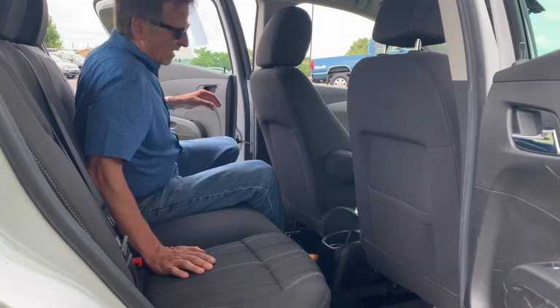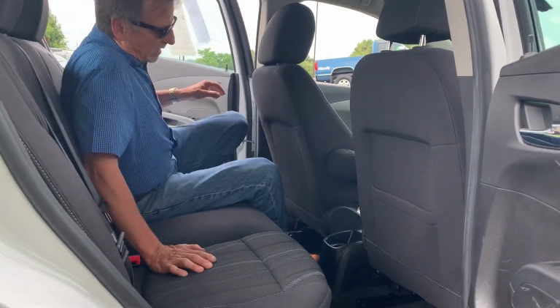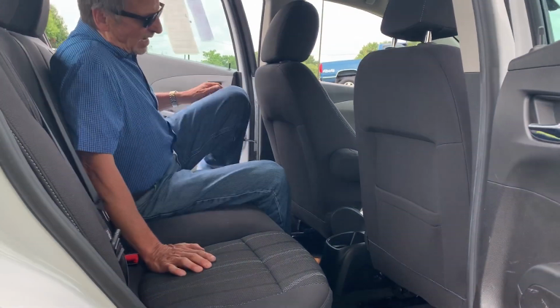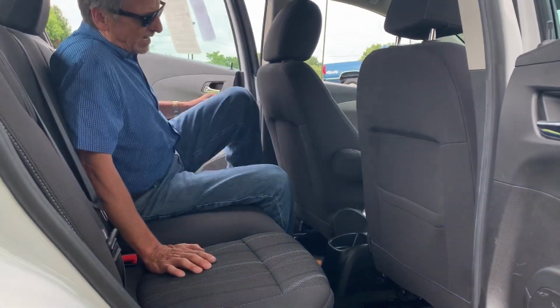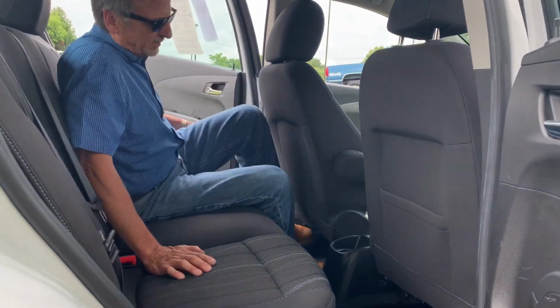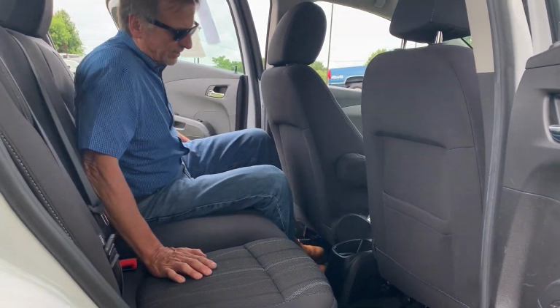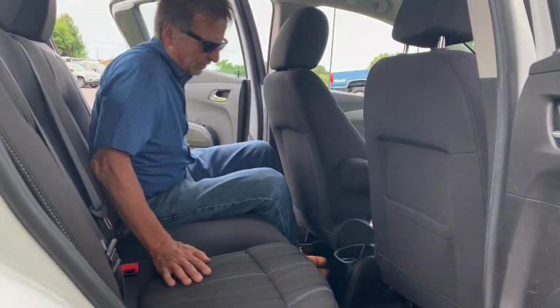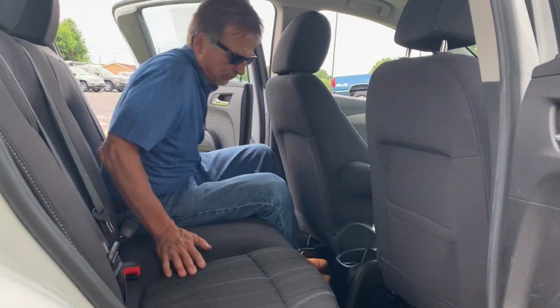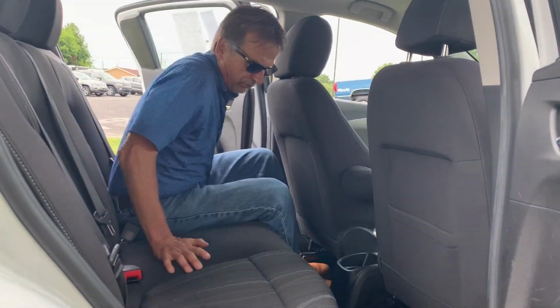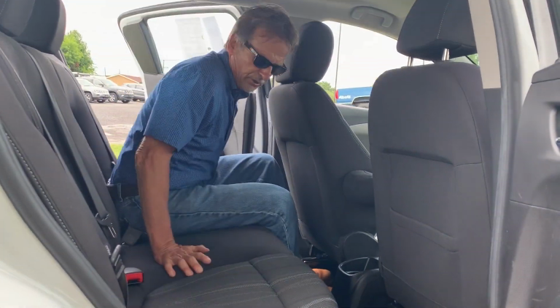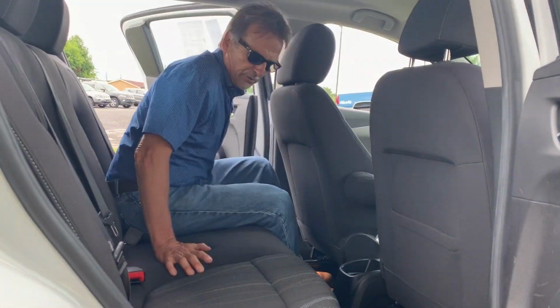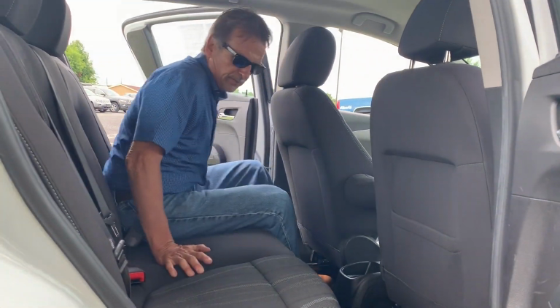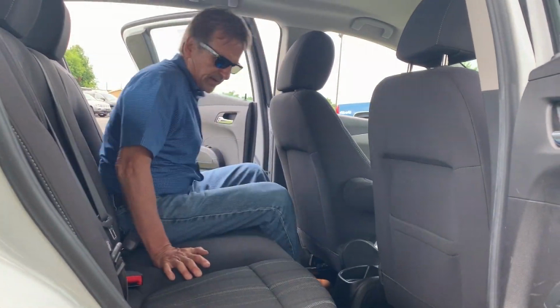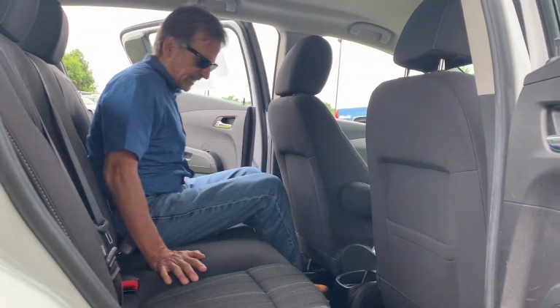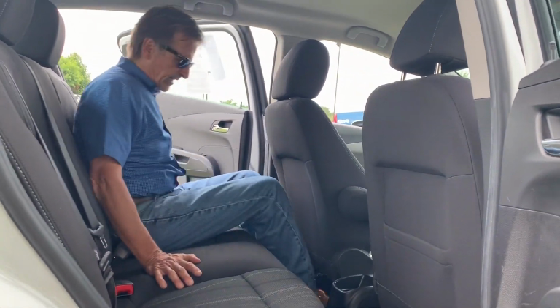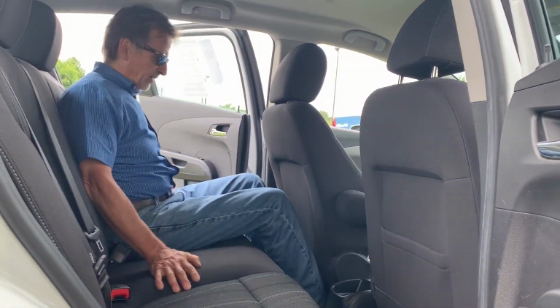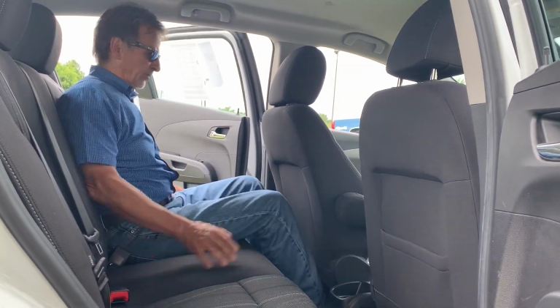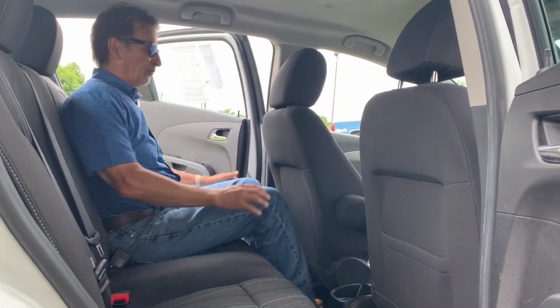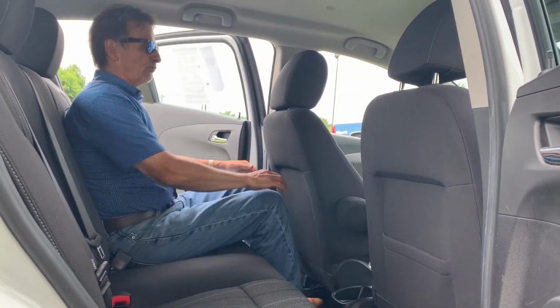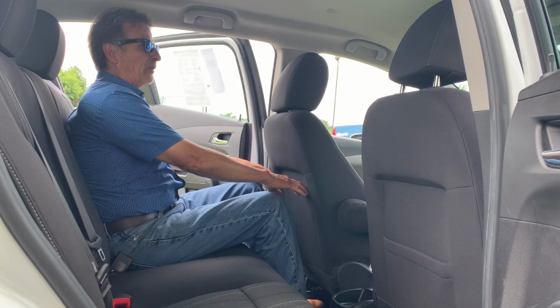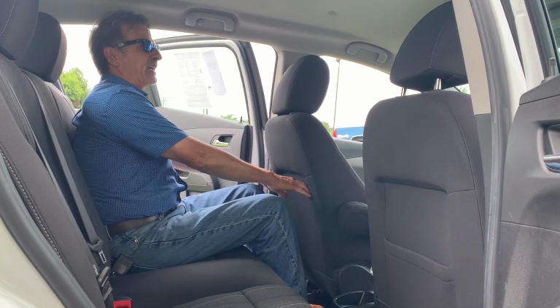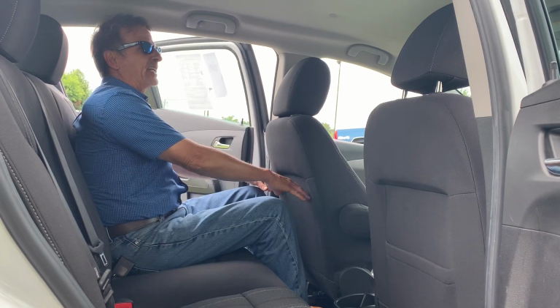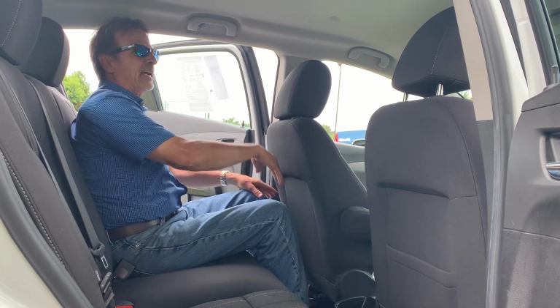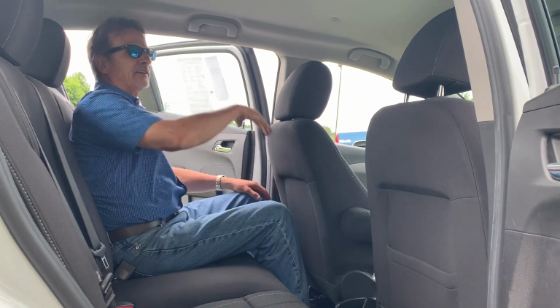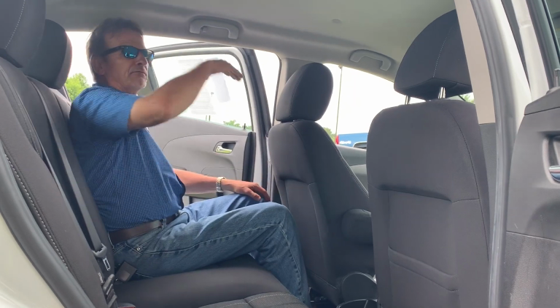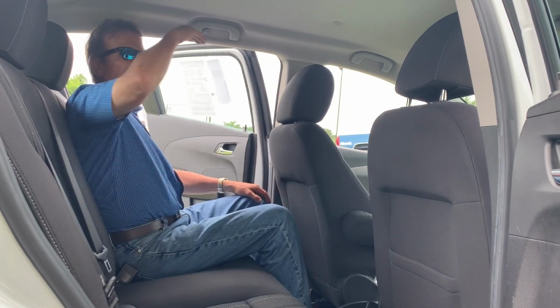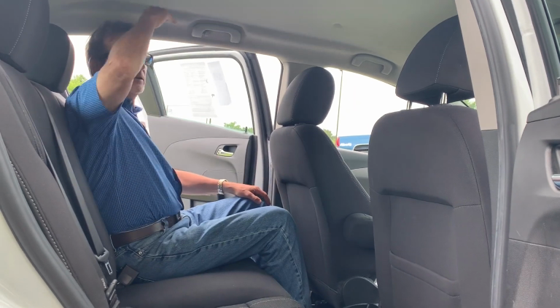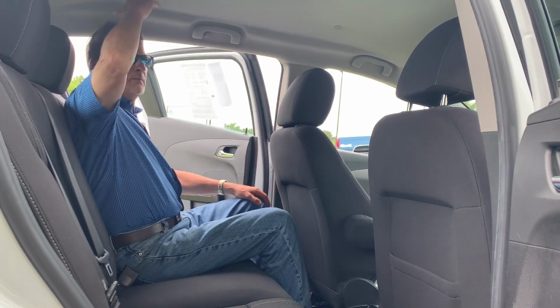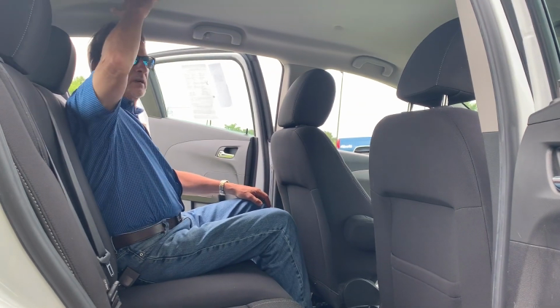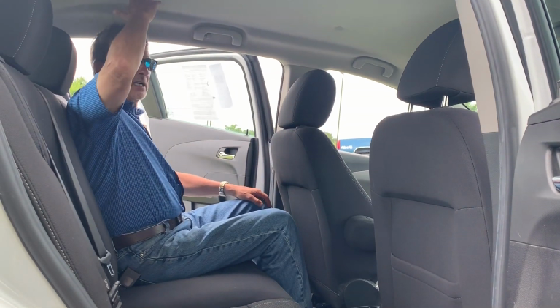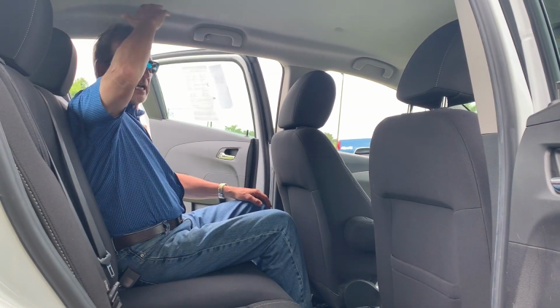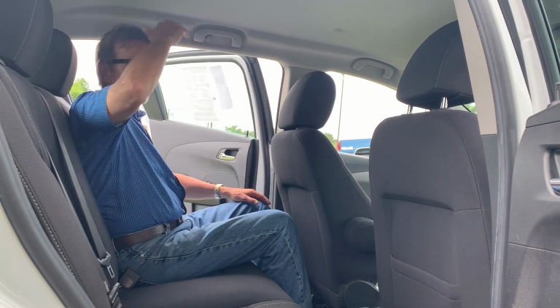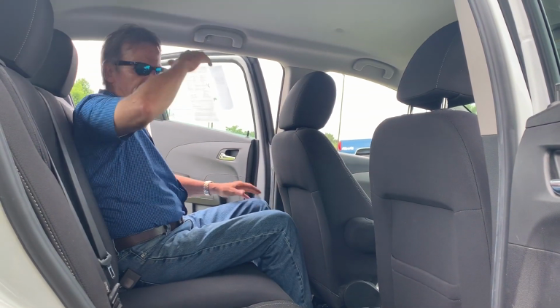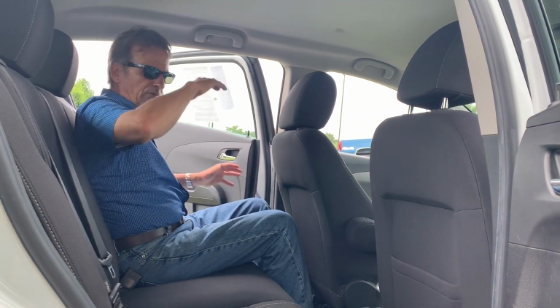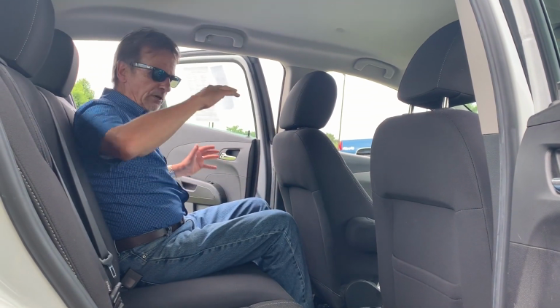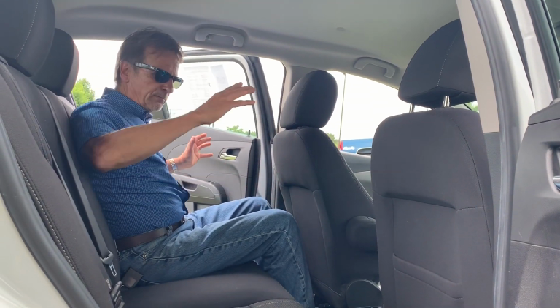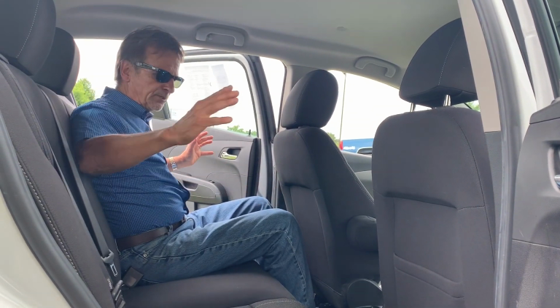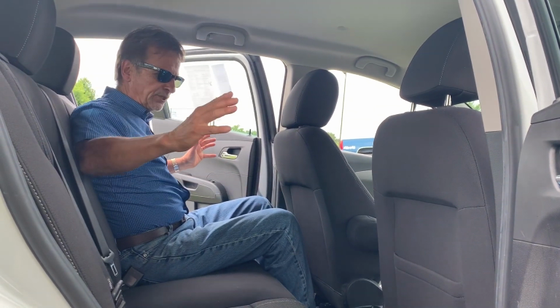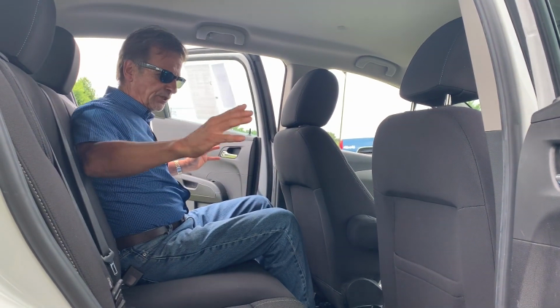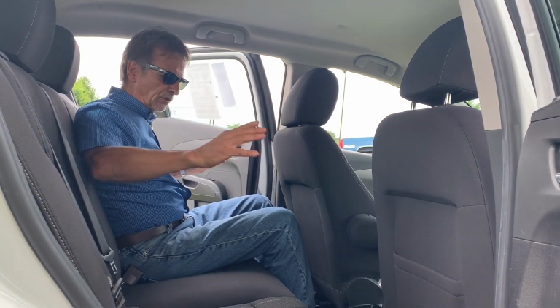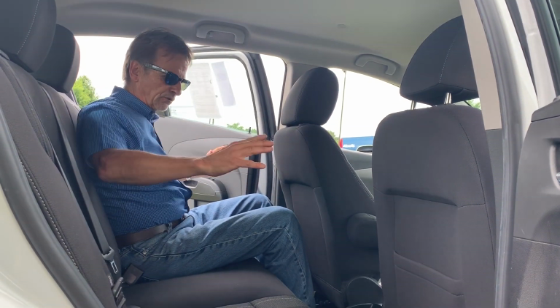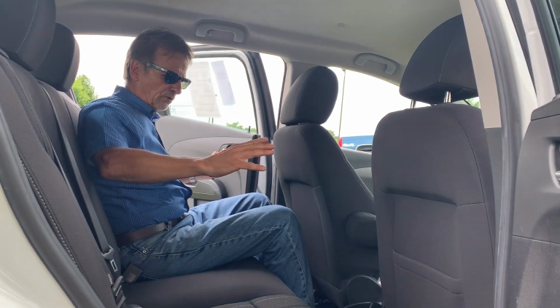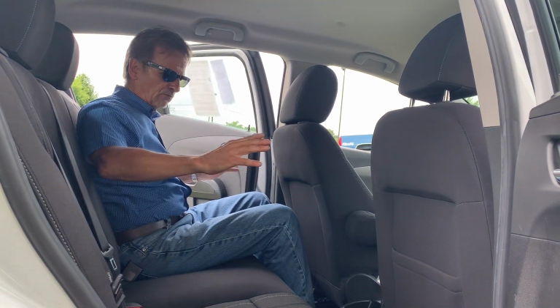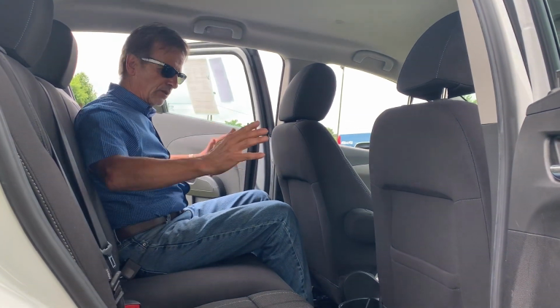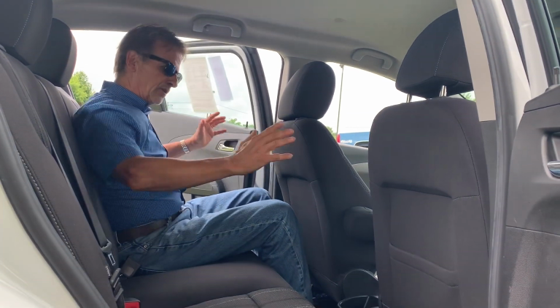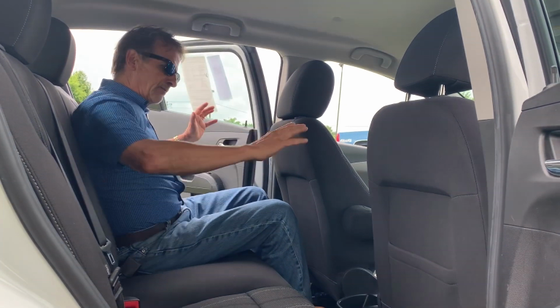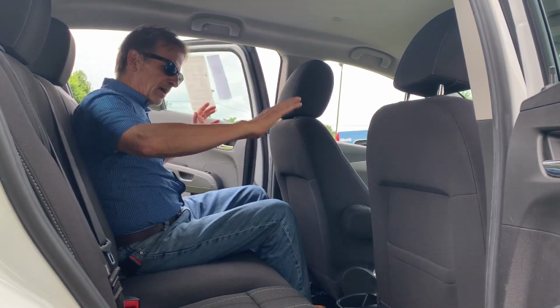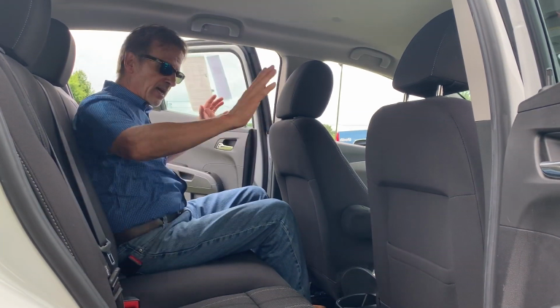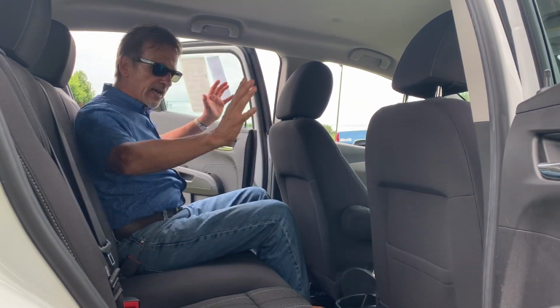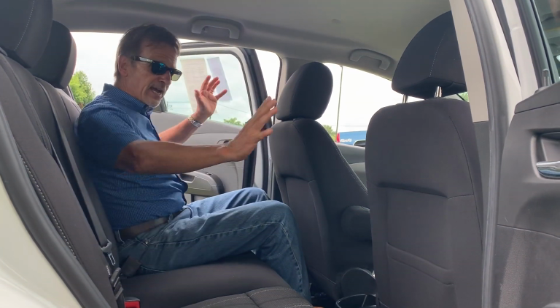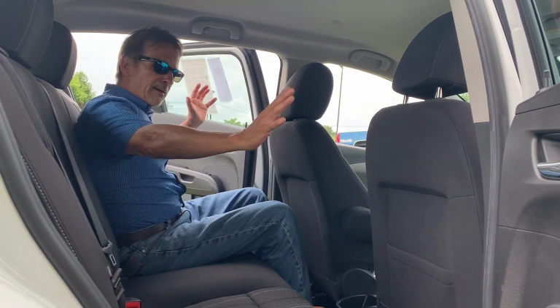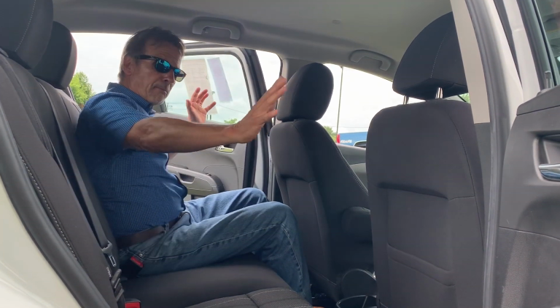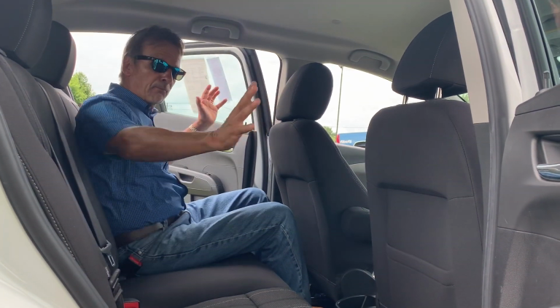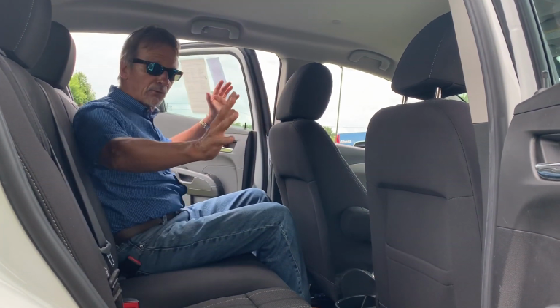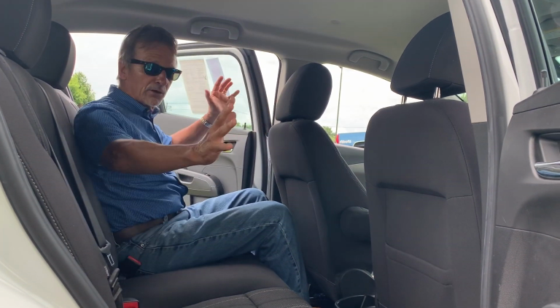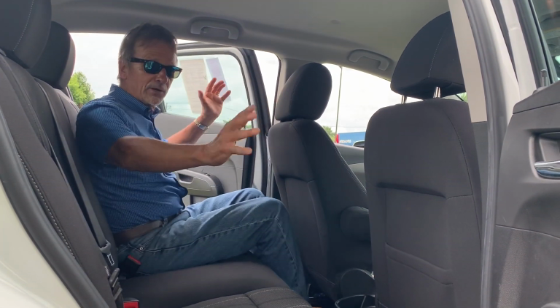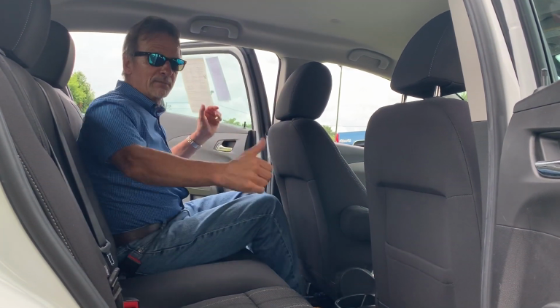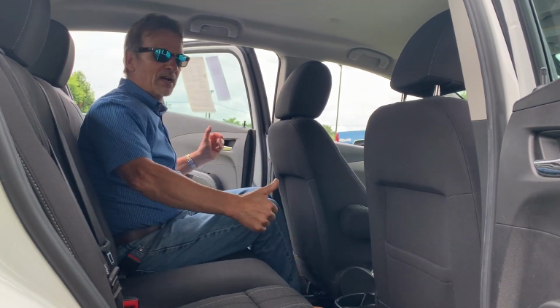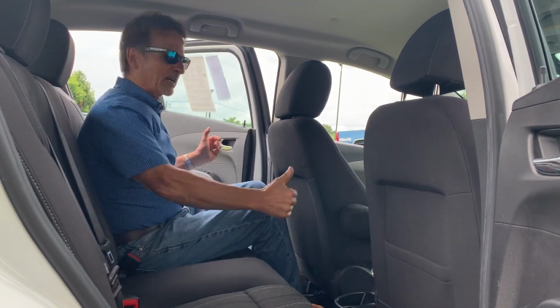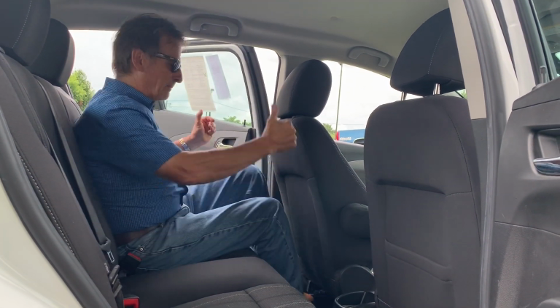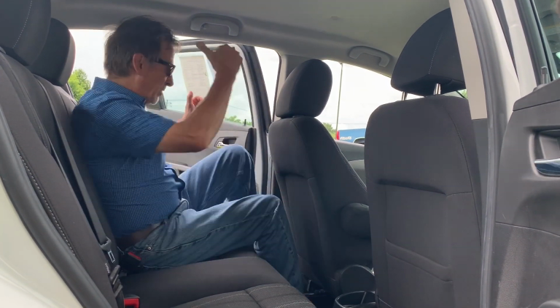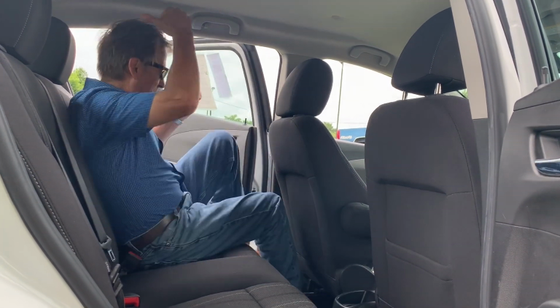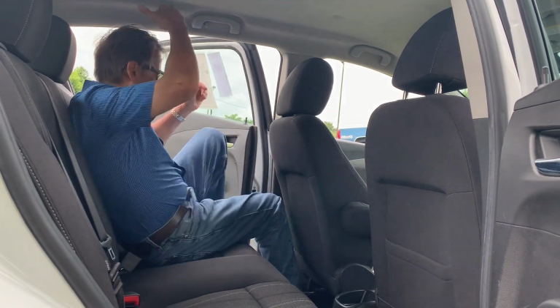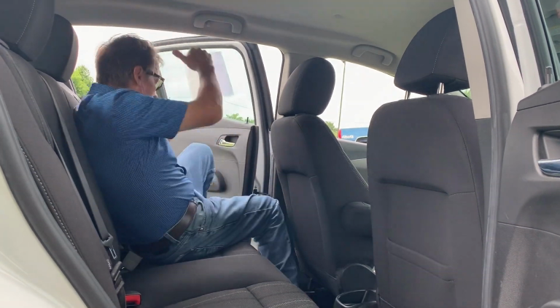Lots of room here — great headroom, legroom, shoulder room, hip room. Come on around.